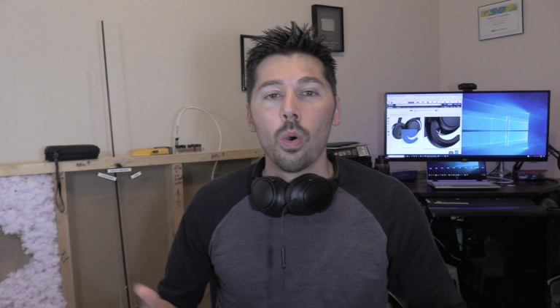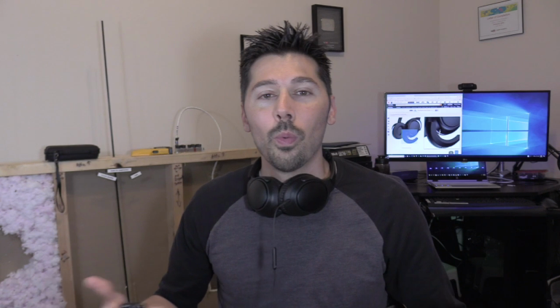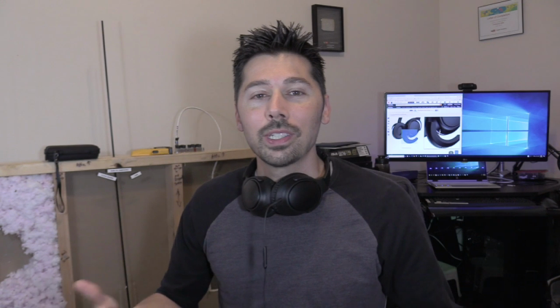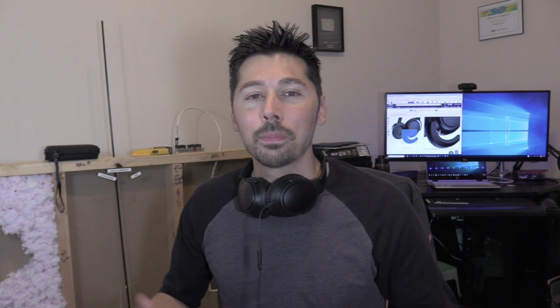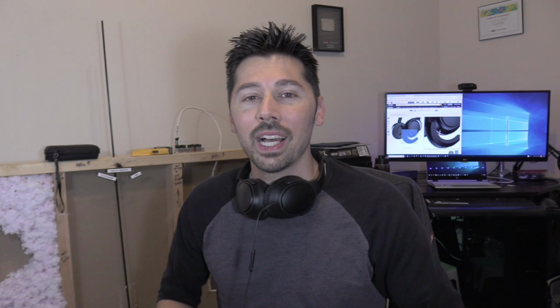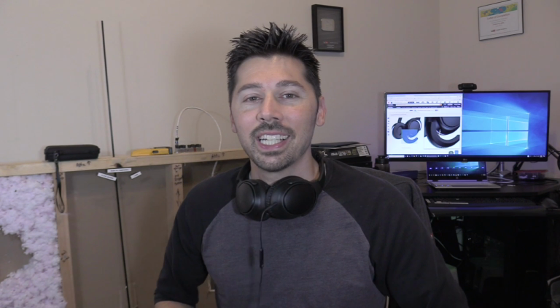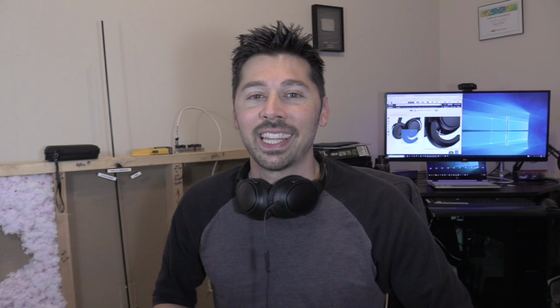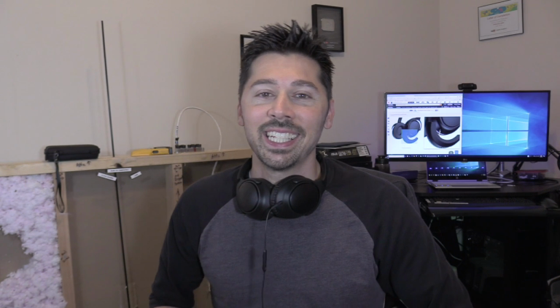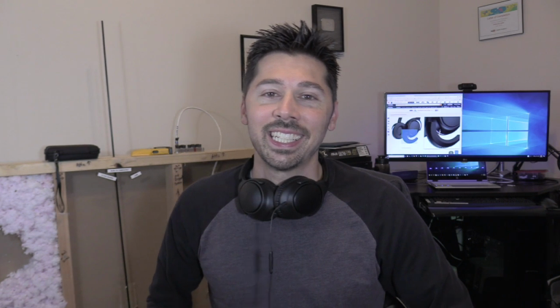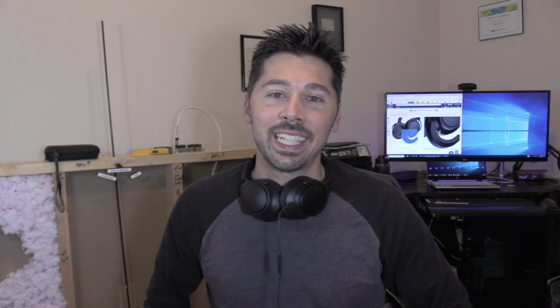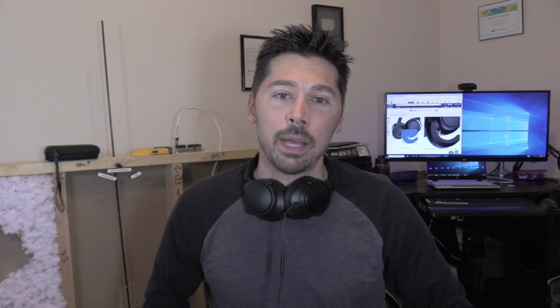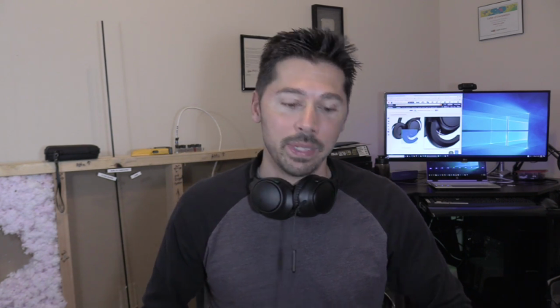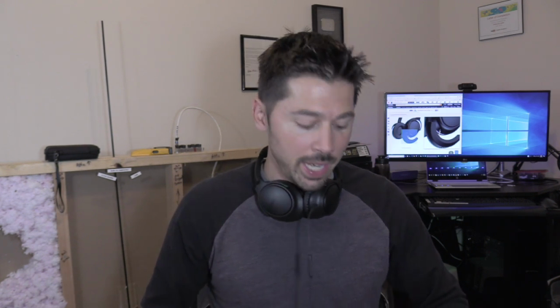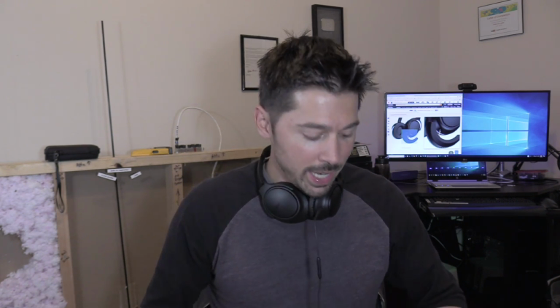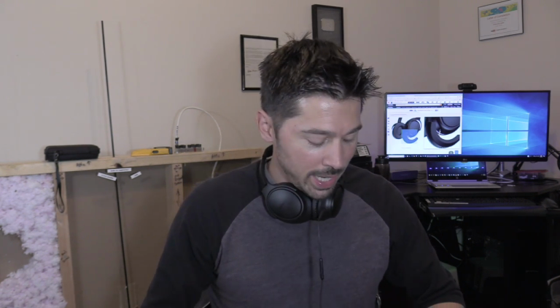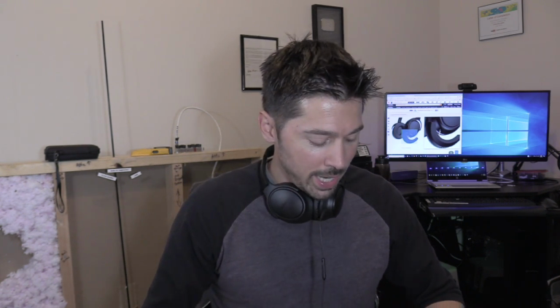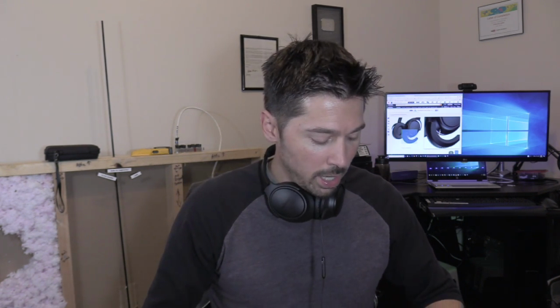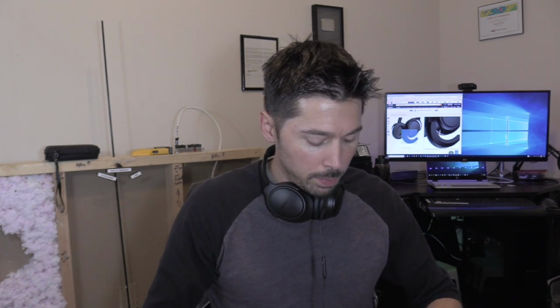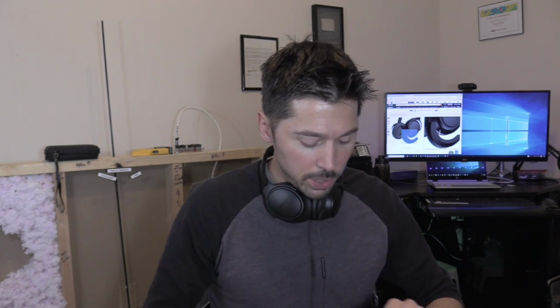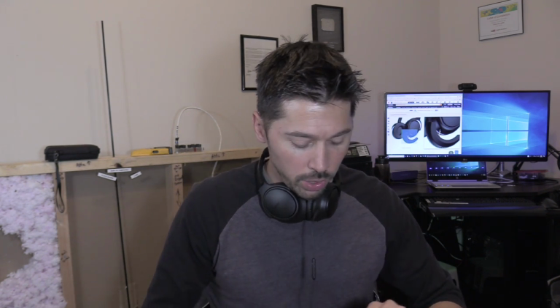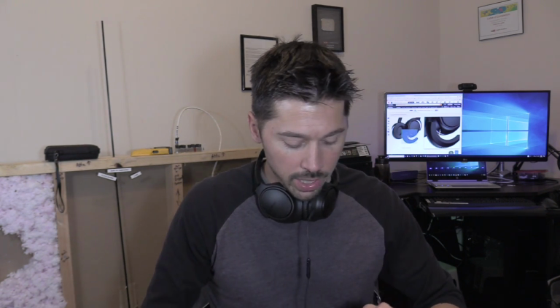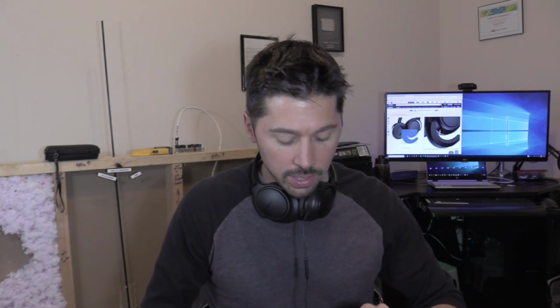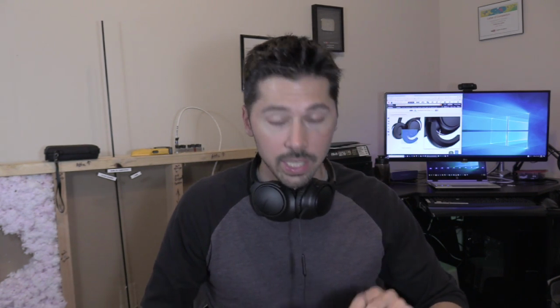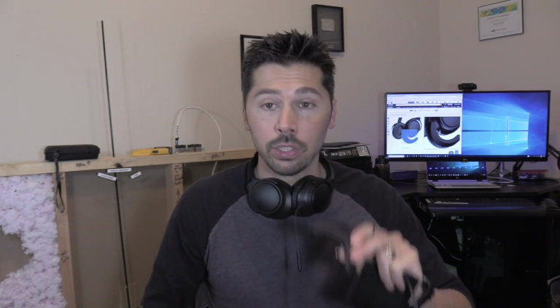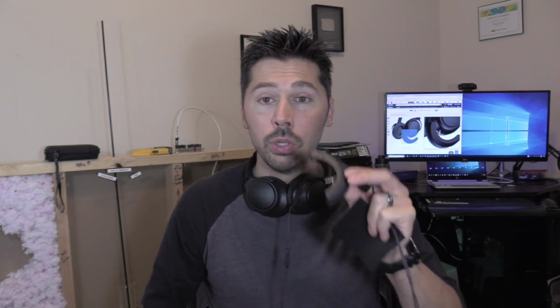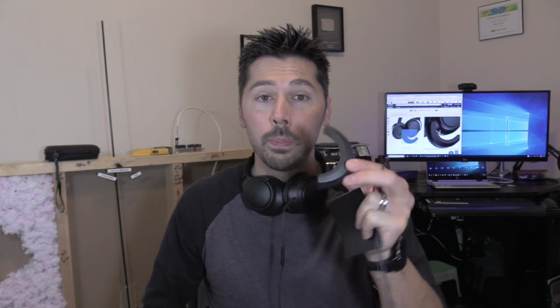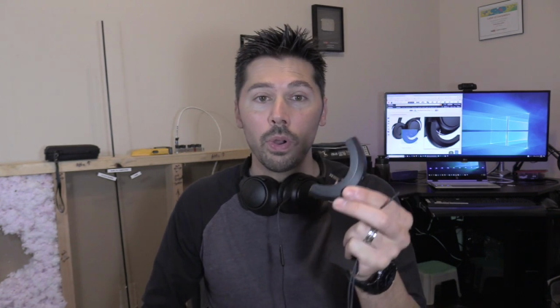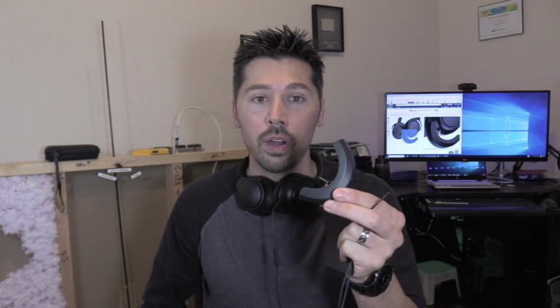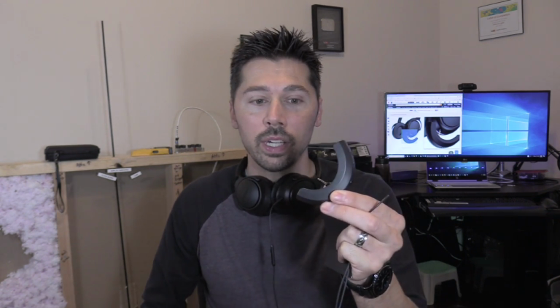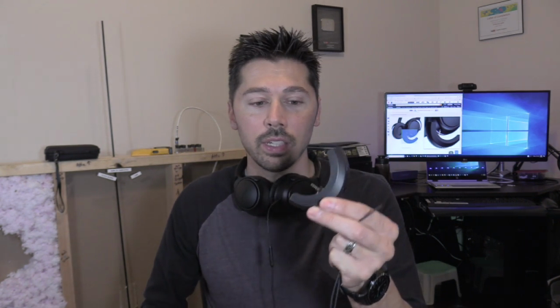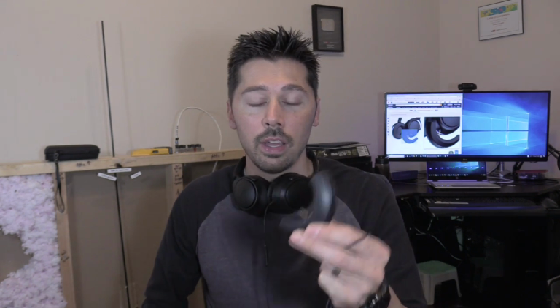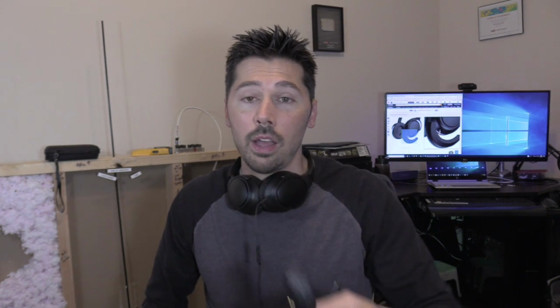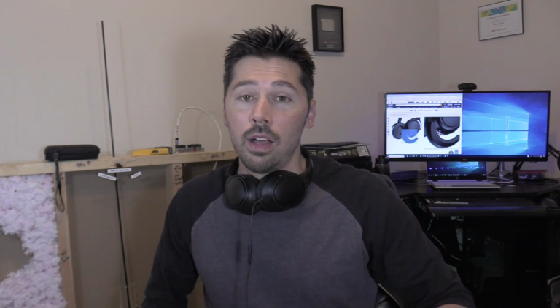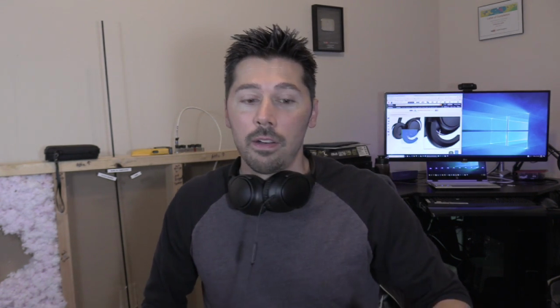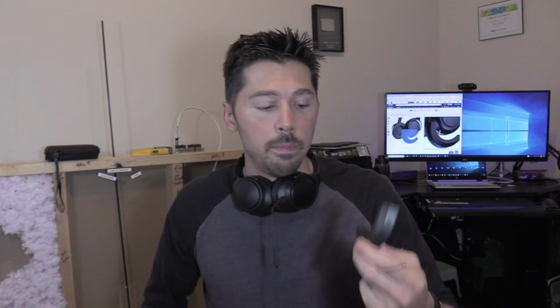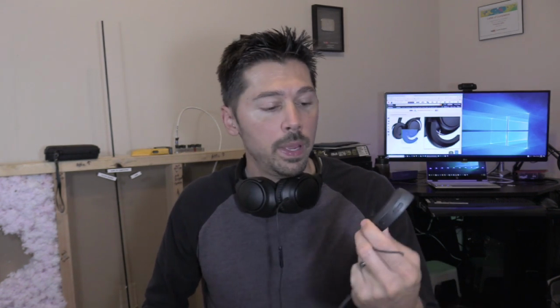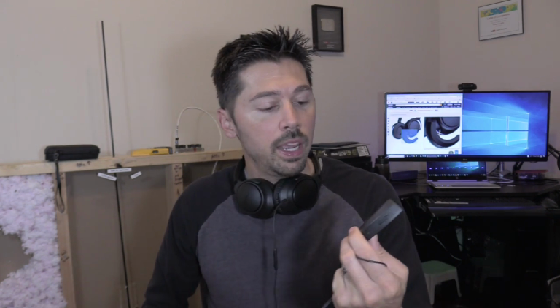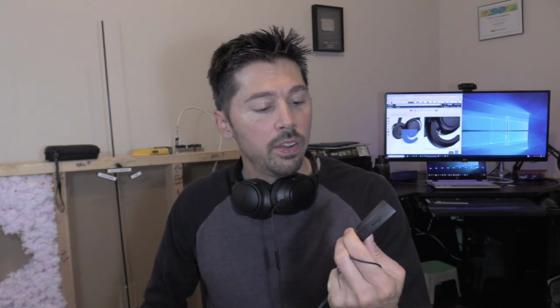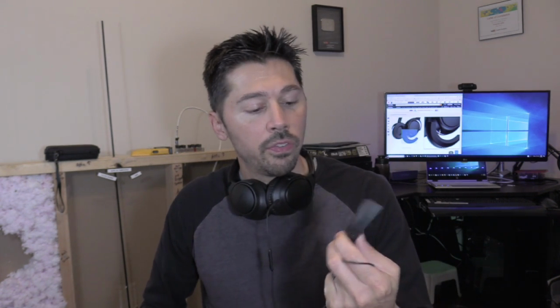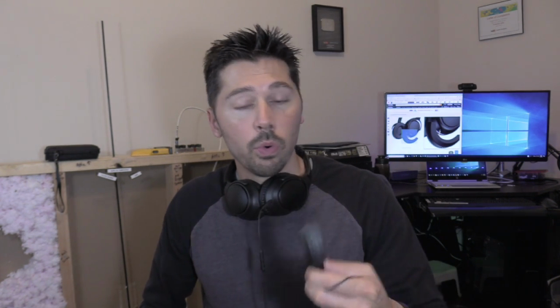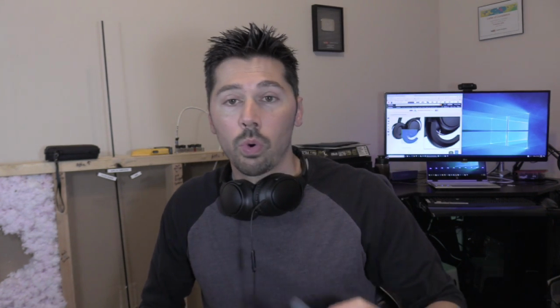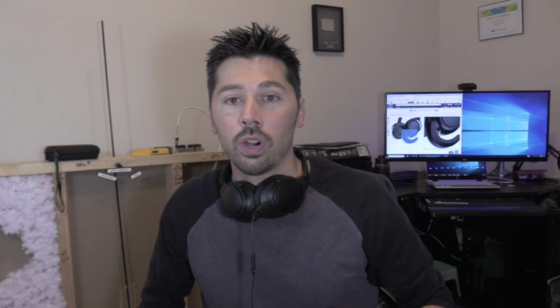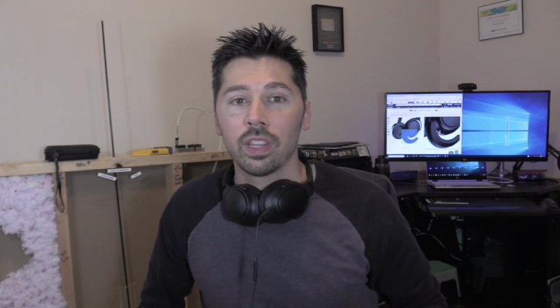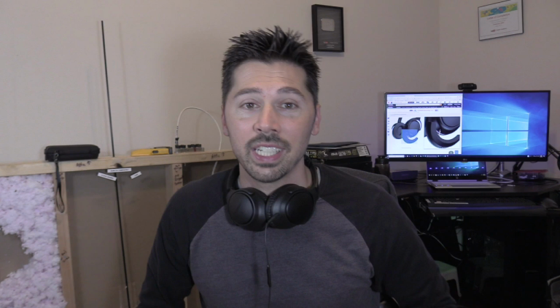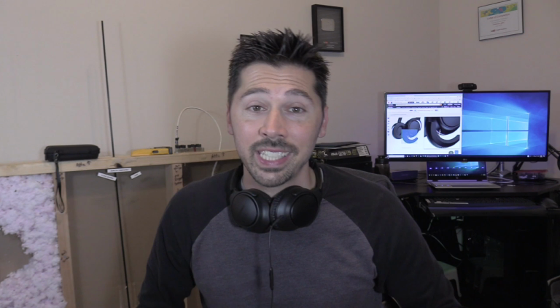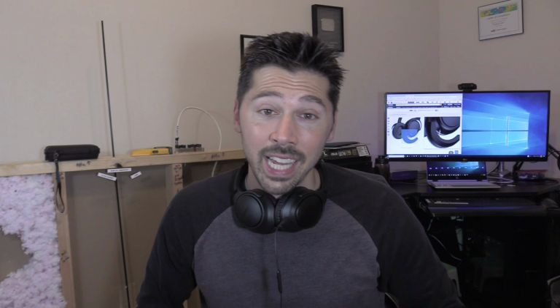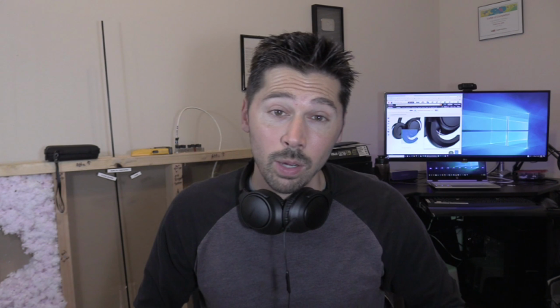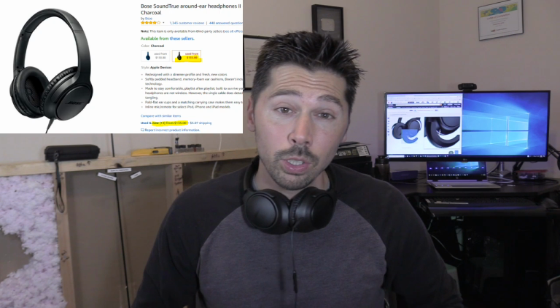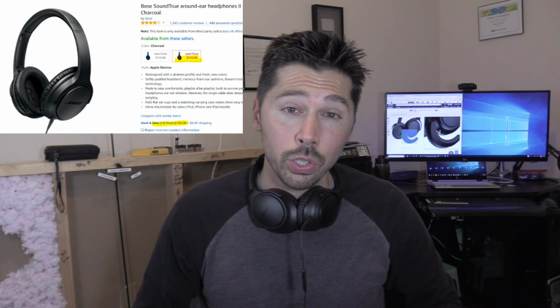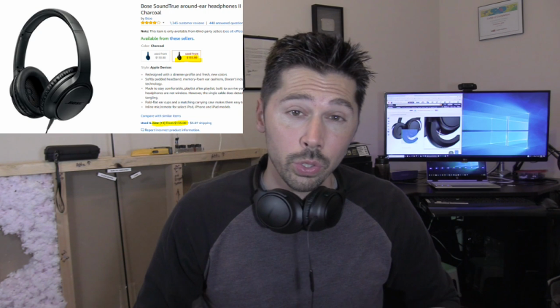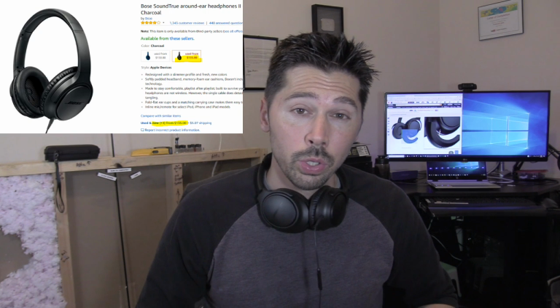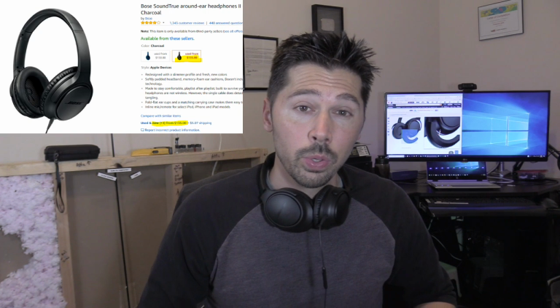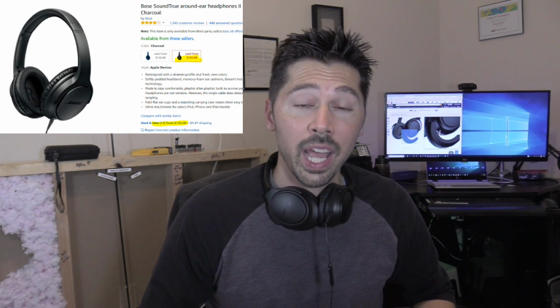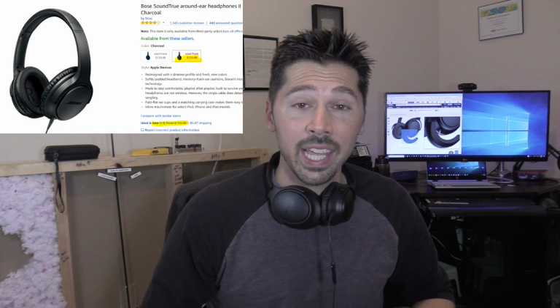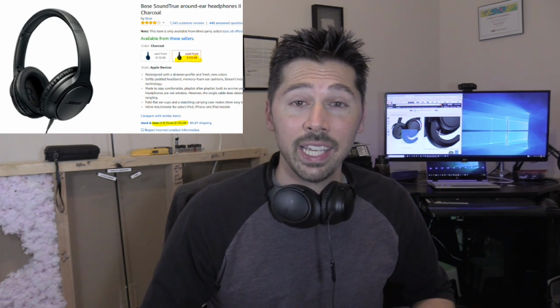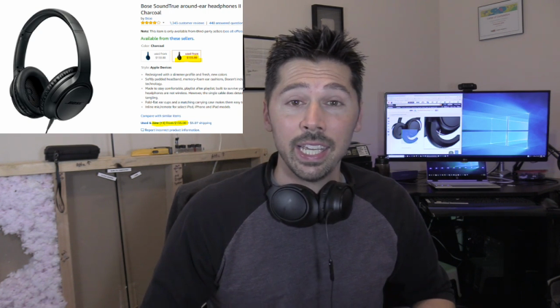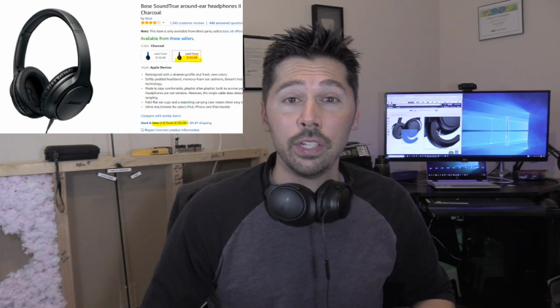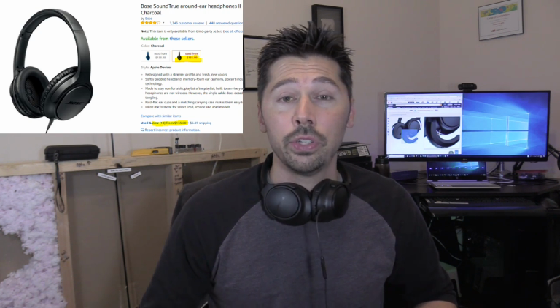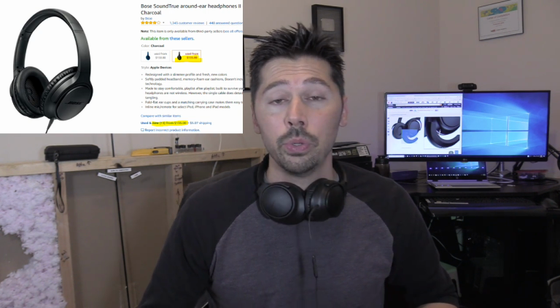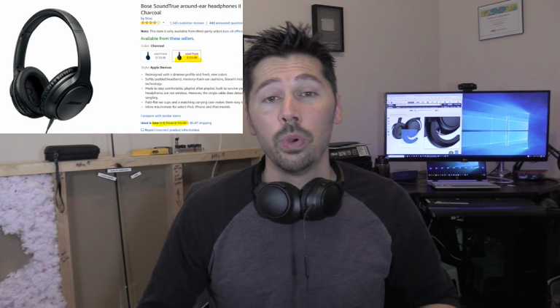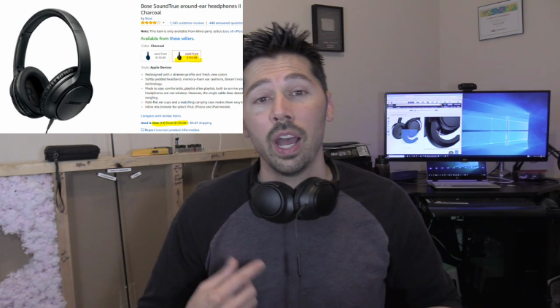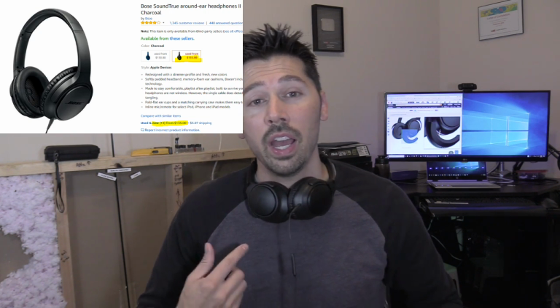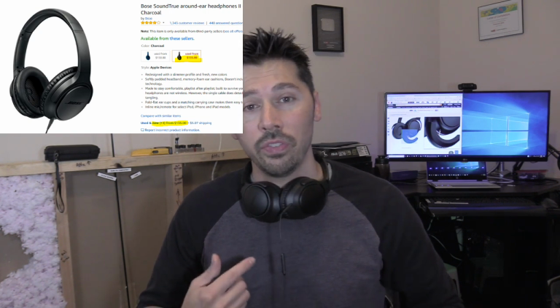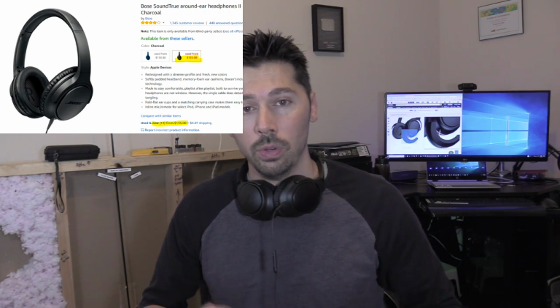What's up guys? This is Tampa Tech and I'm going to be trying out this new product made for the Bose SoundTru AE2 headphones.